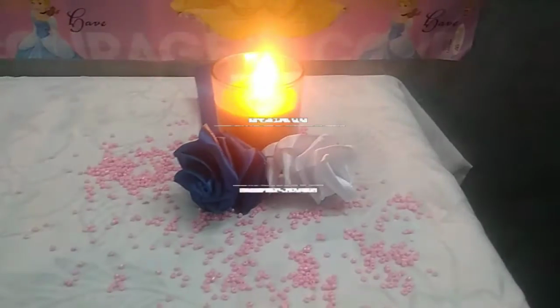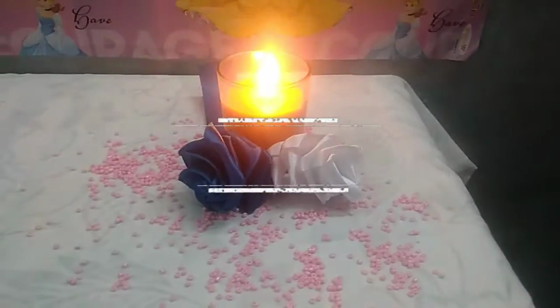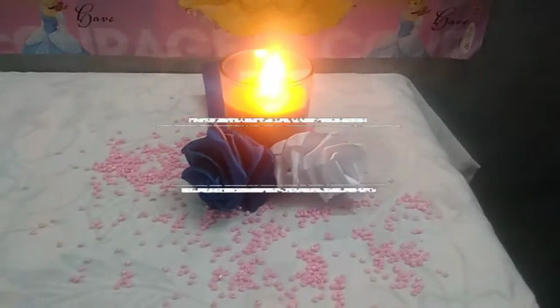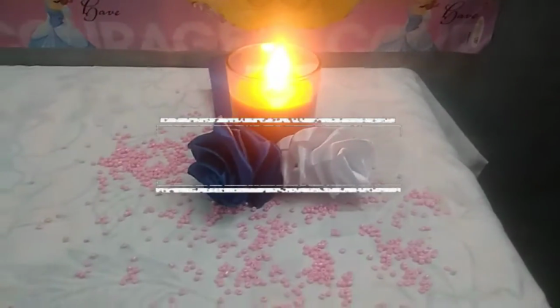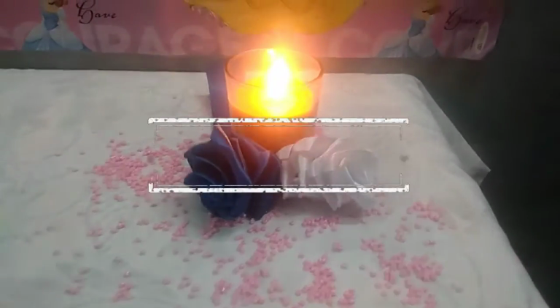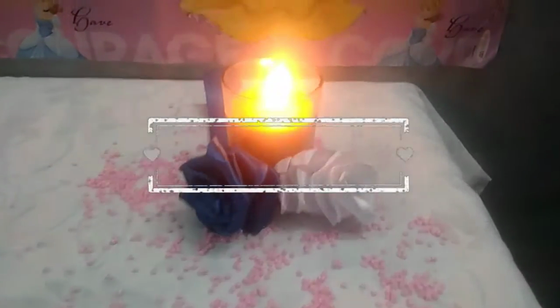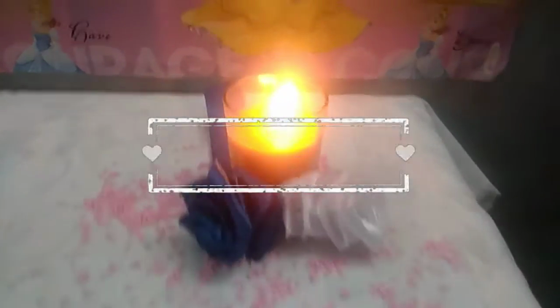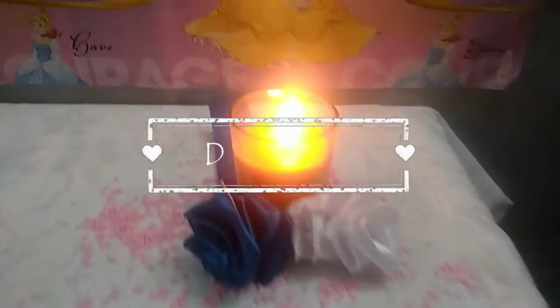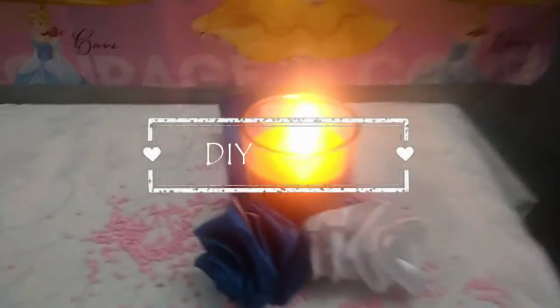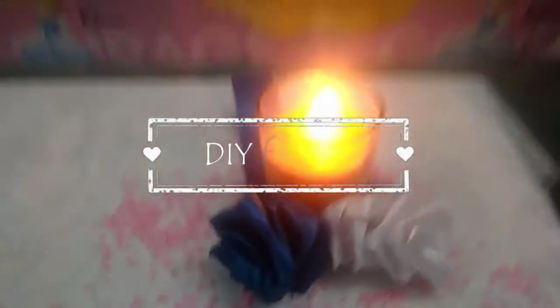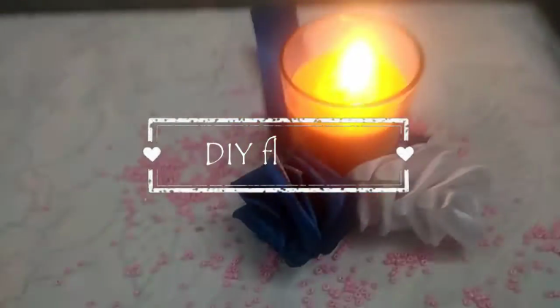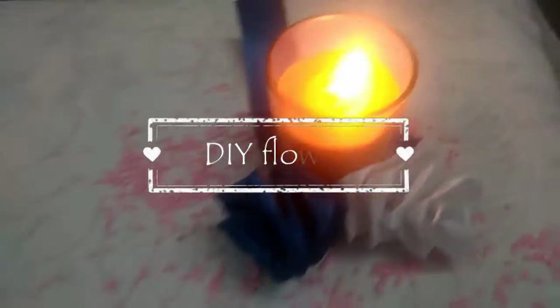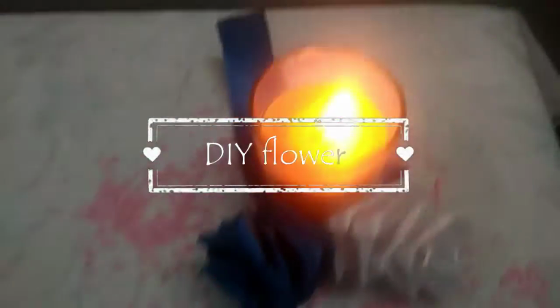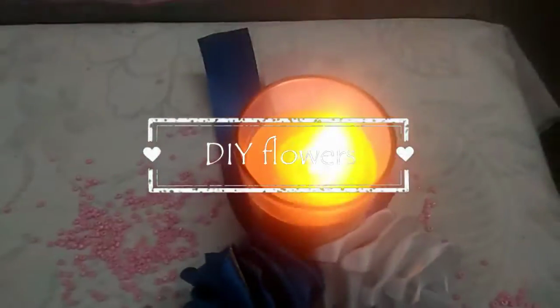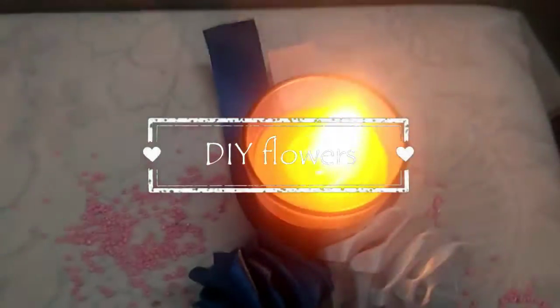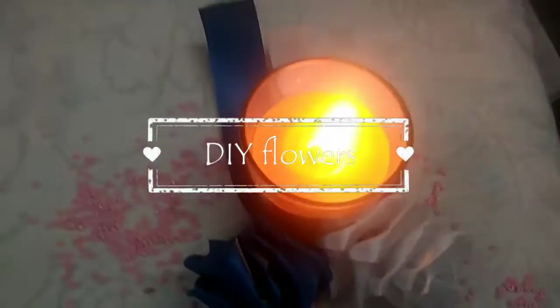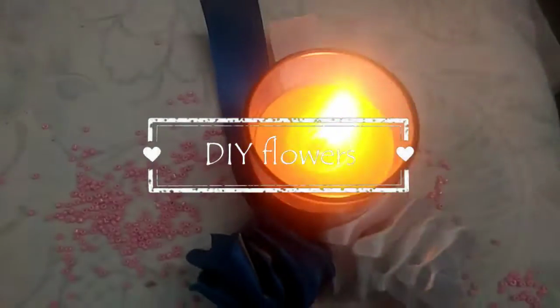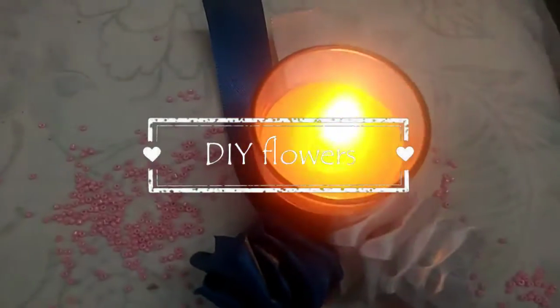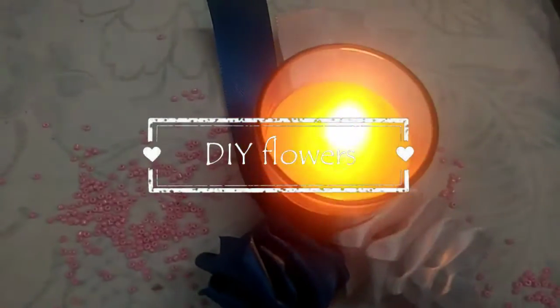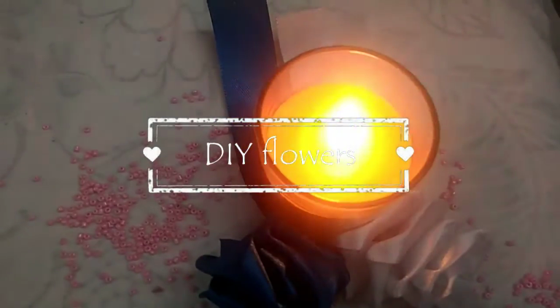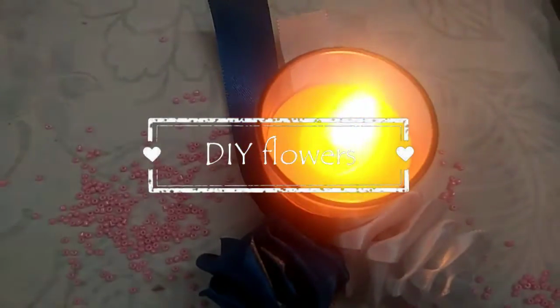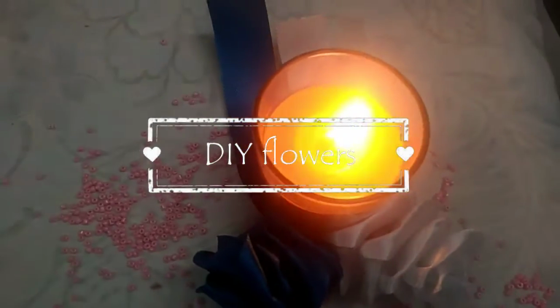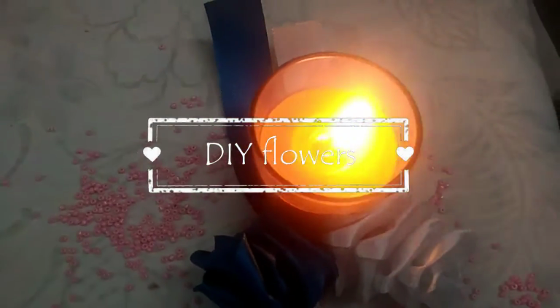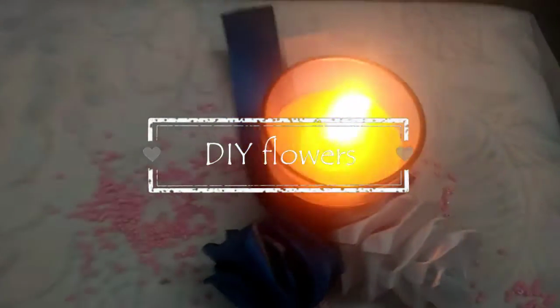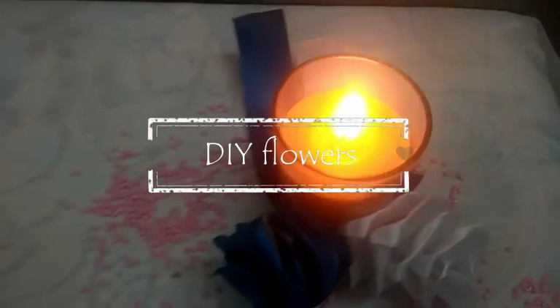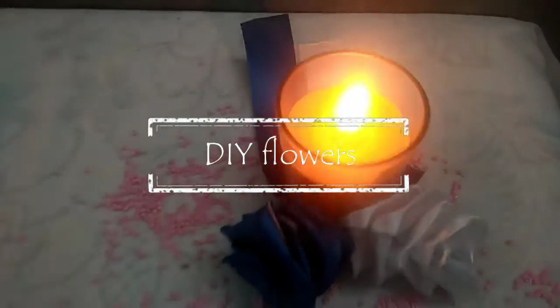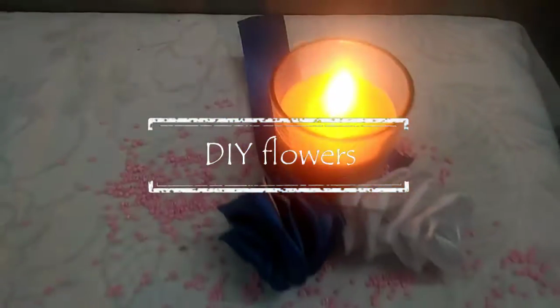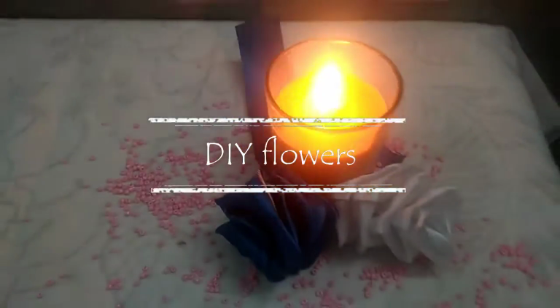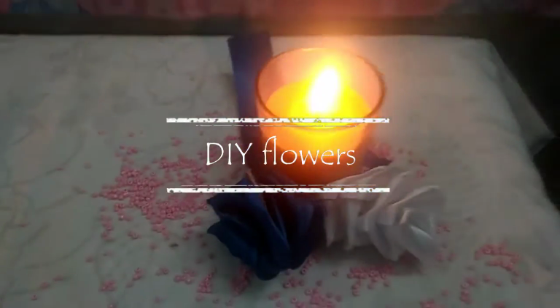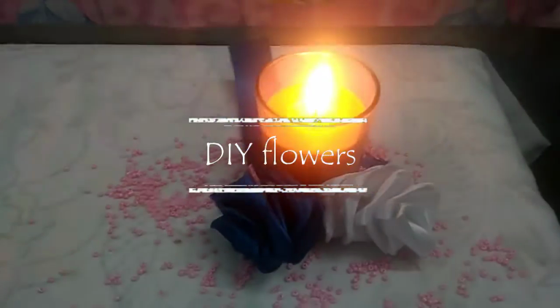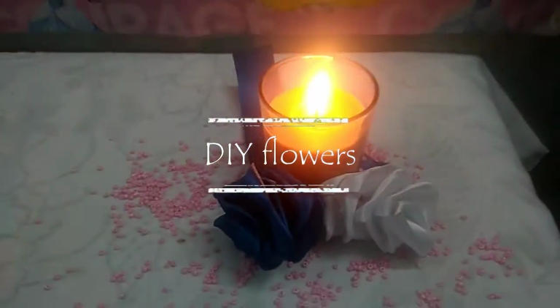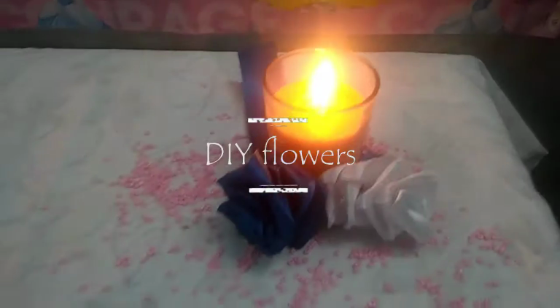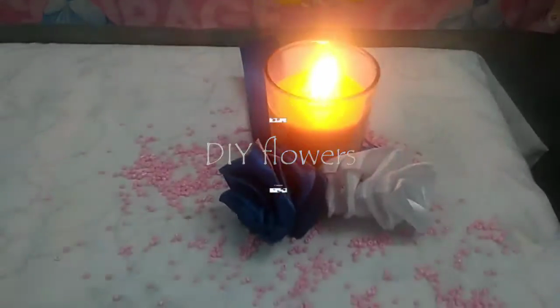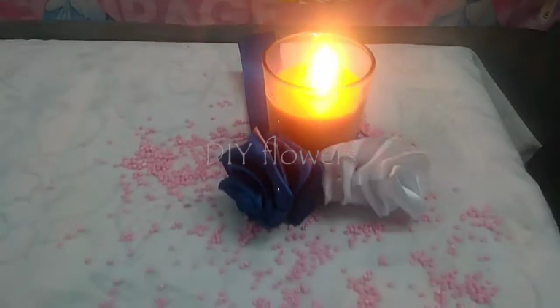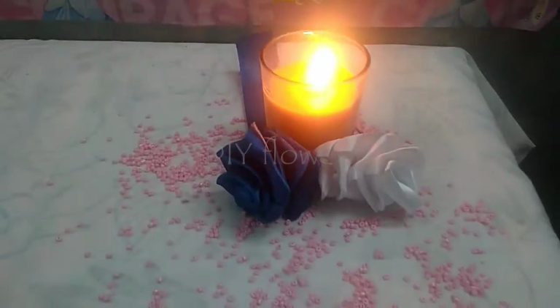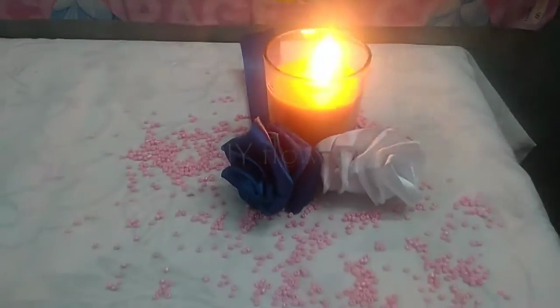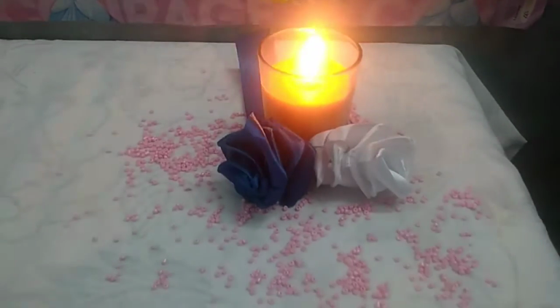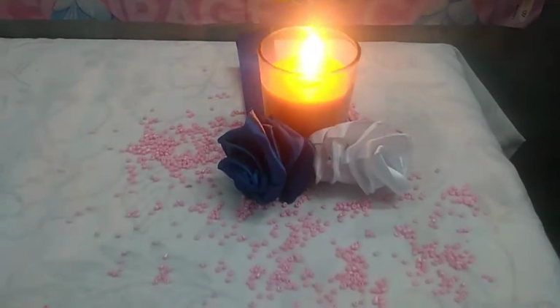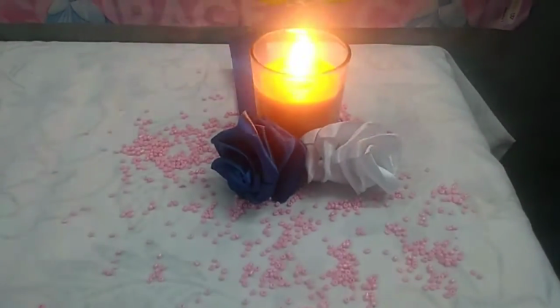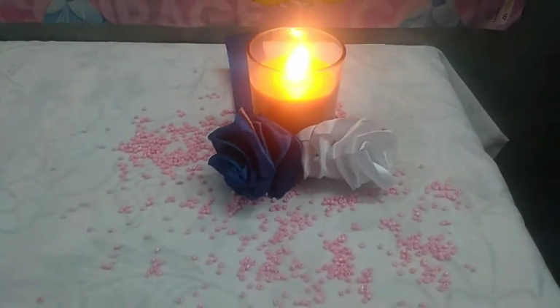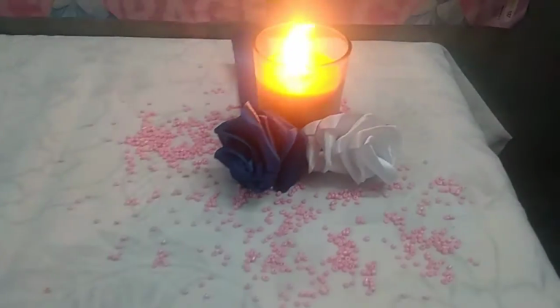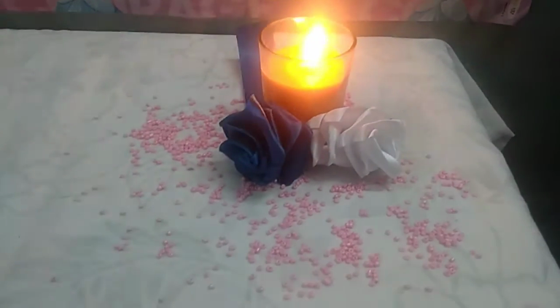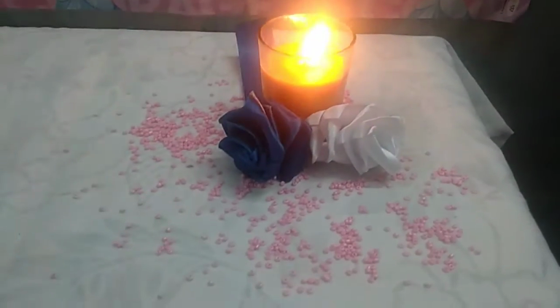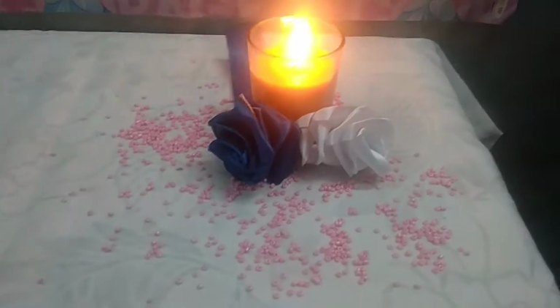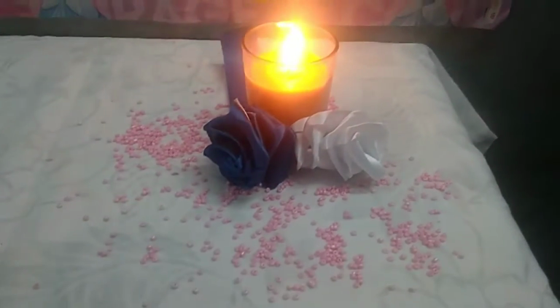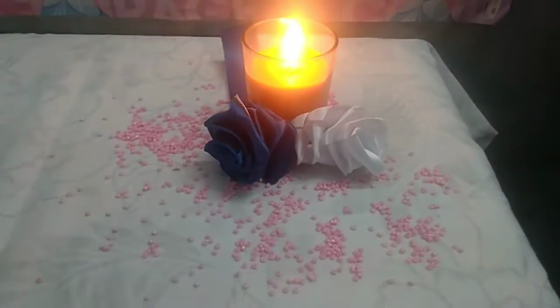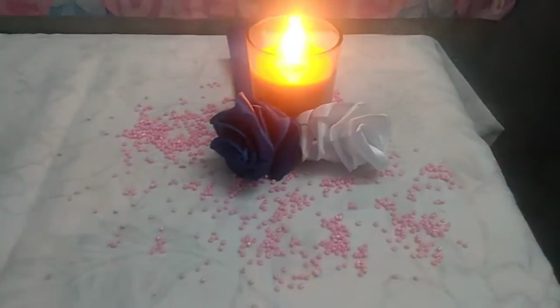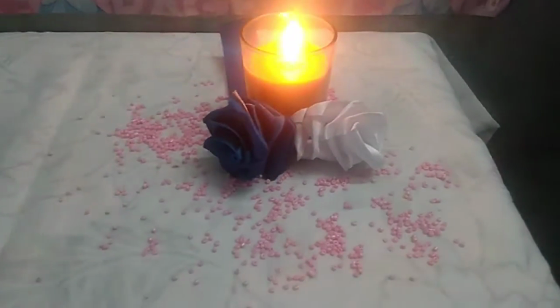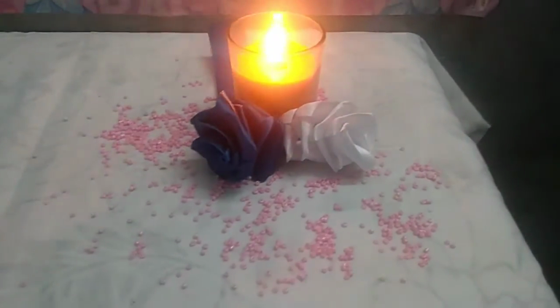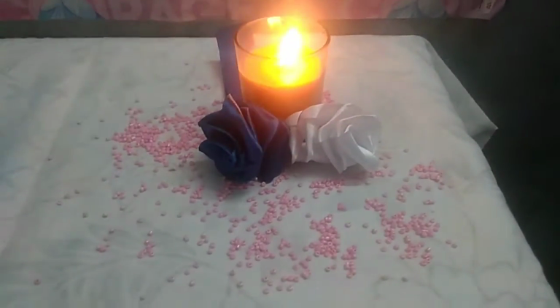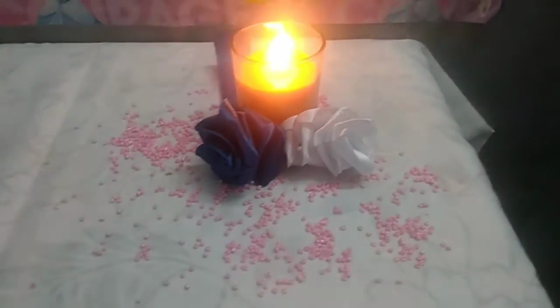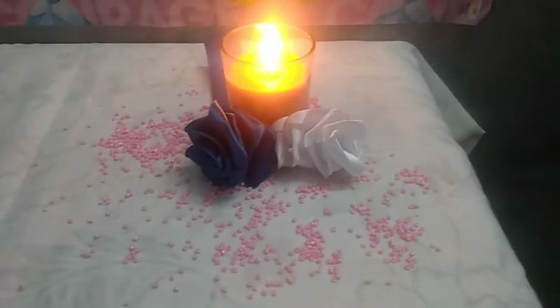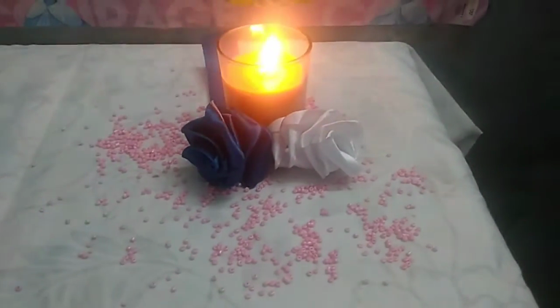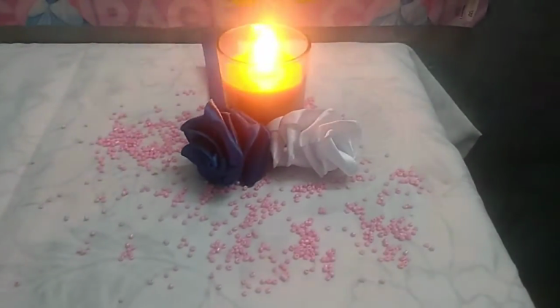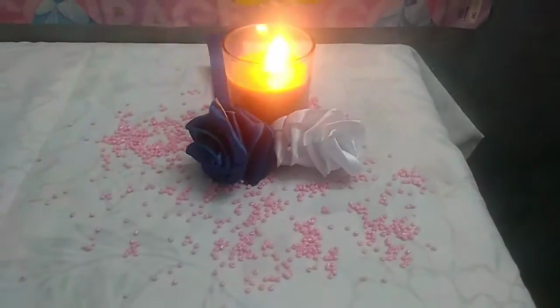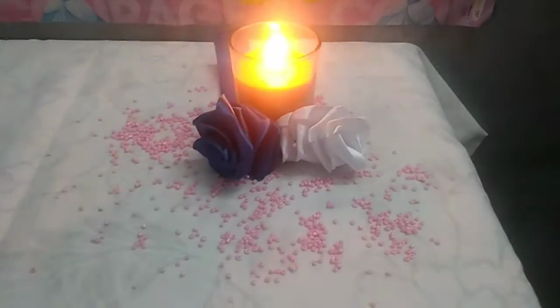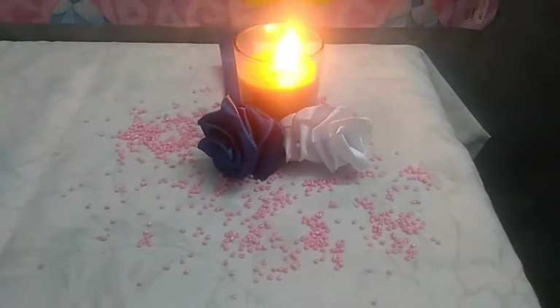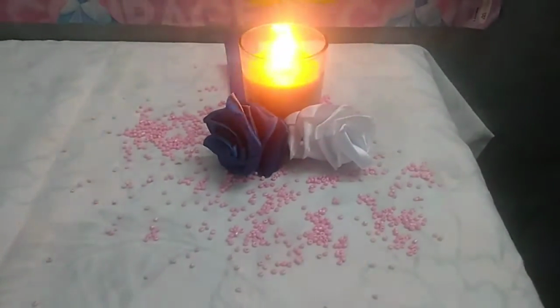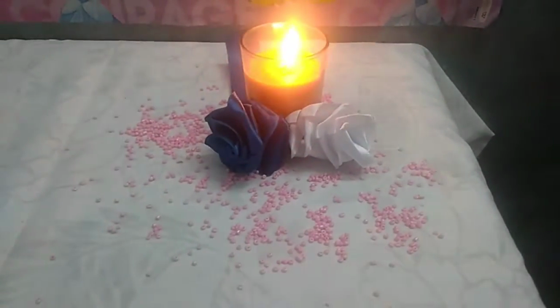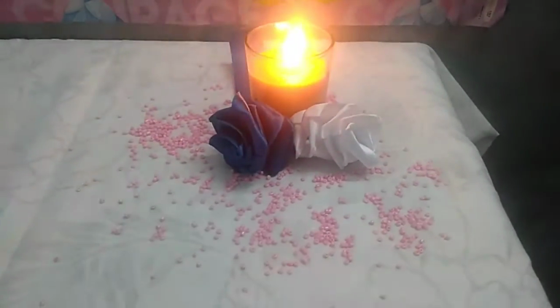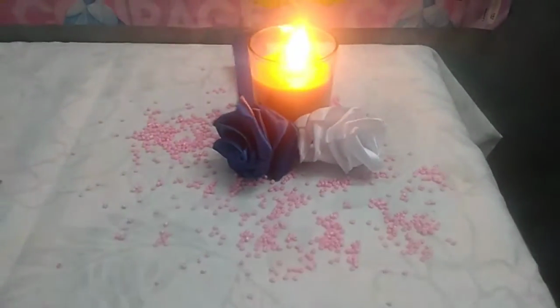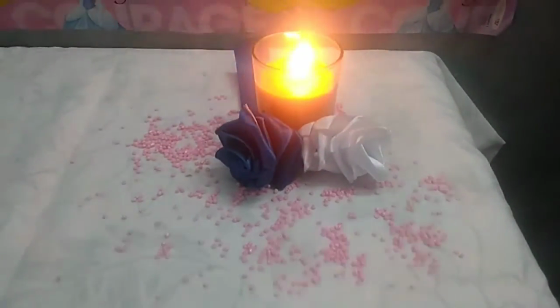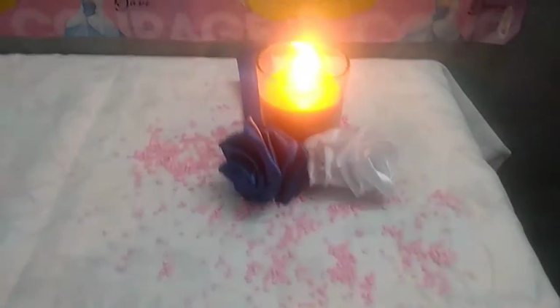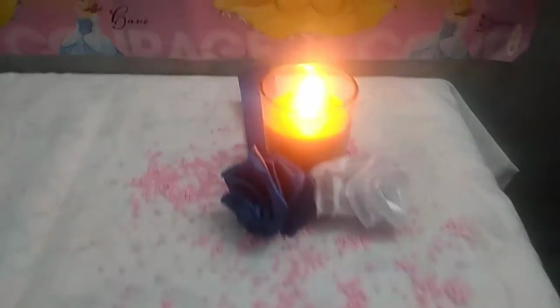Hello crafters, welcome to Trinity Tube! Today we are going to see five different types of flowers, so without wasting time let's get started with the tutorial.